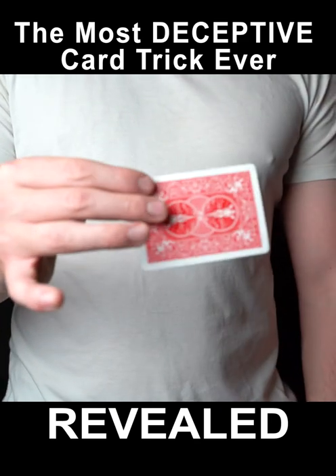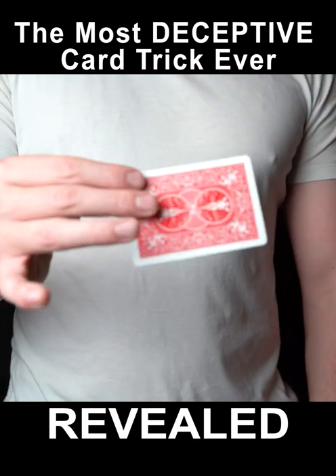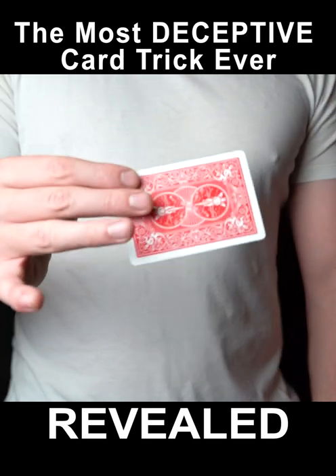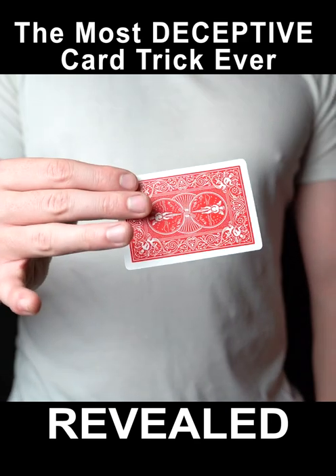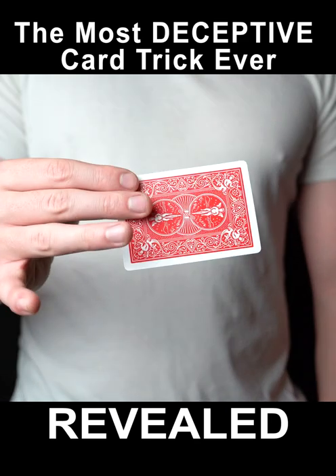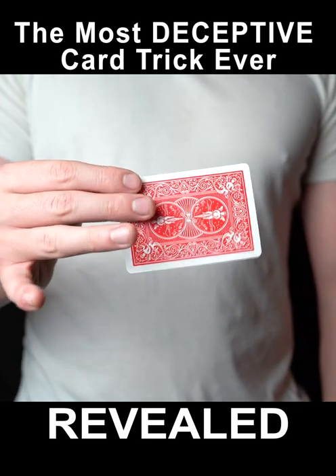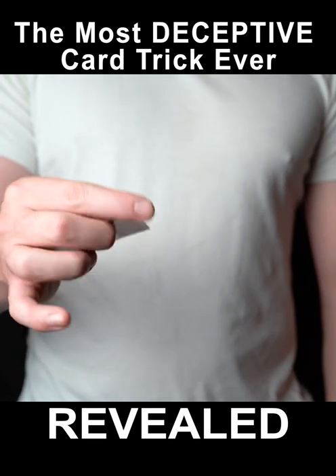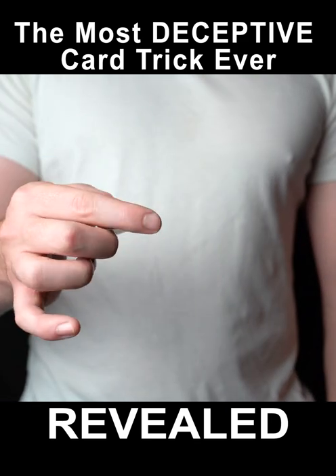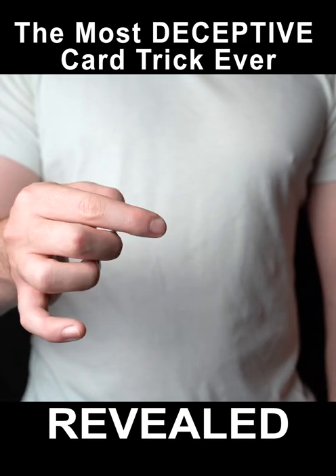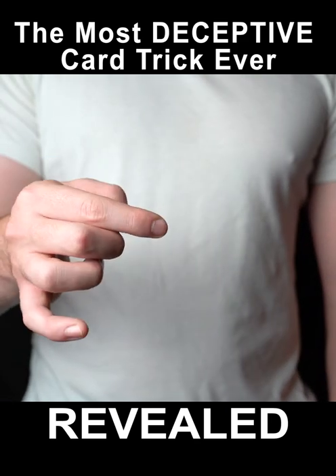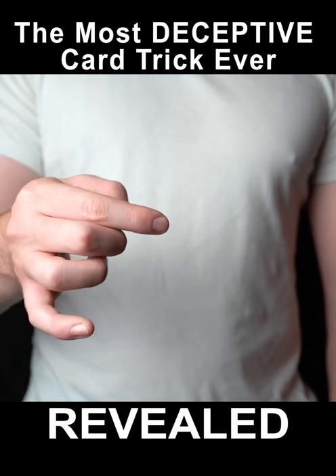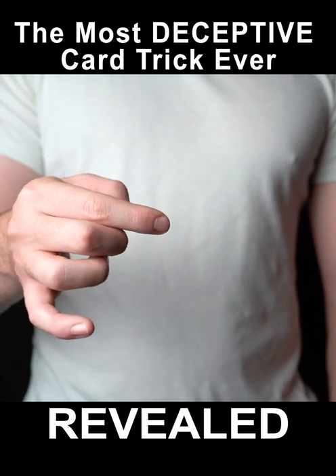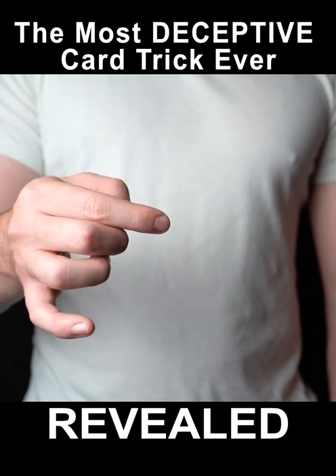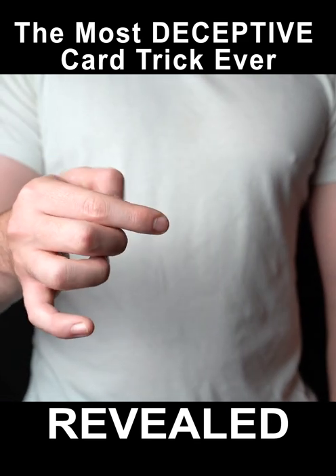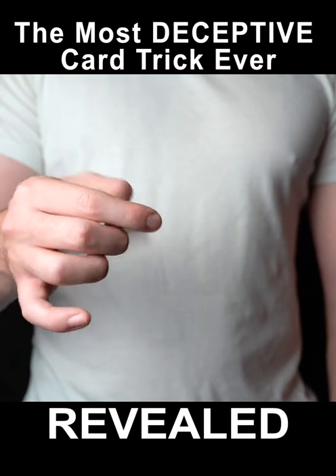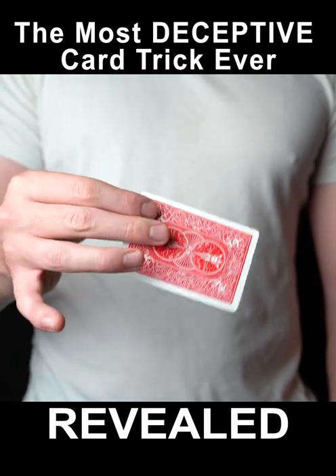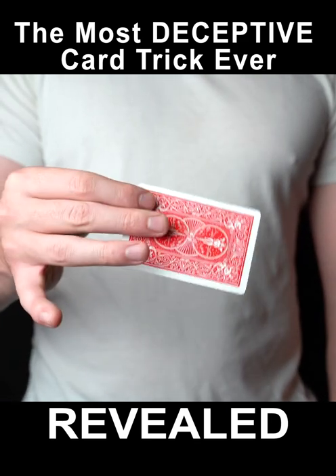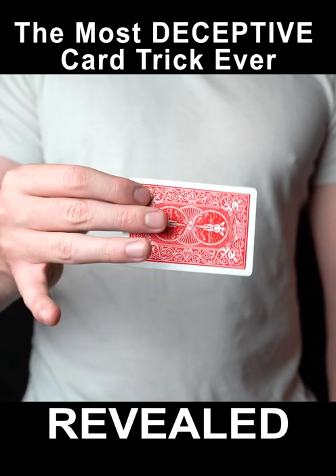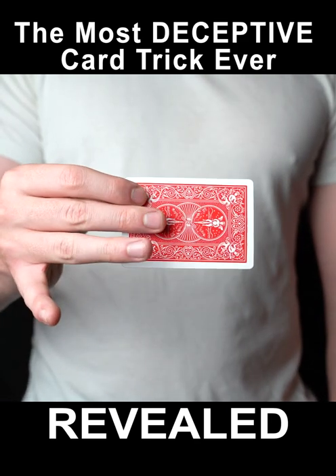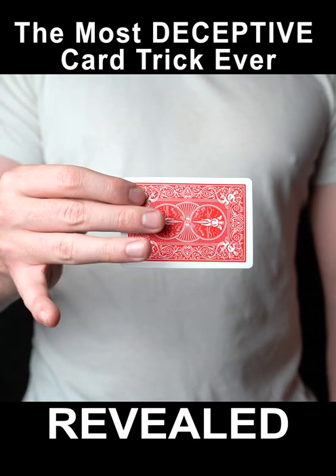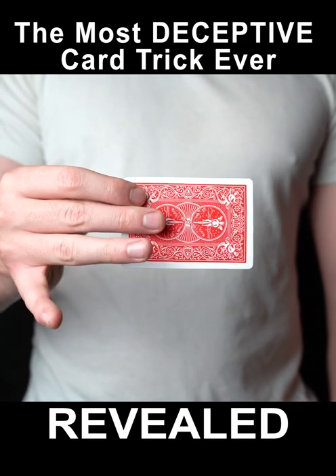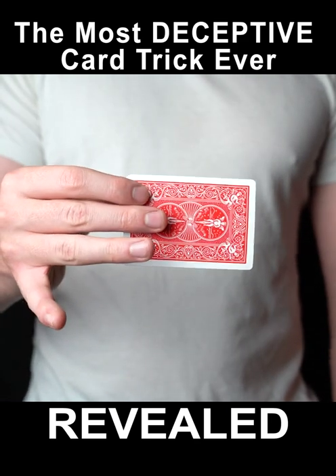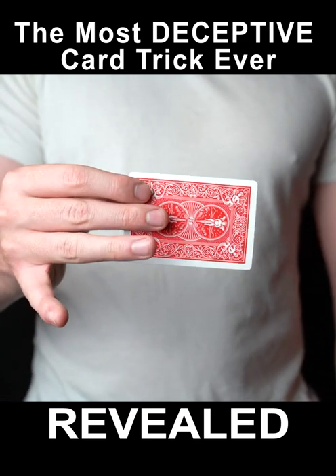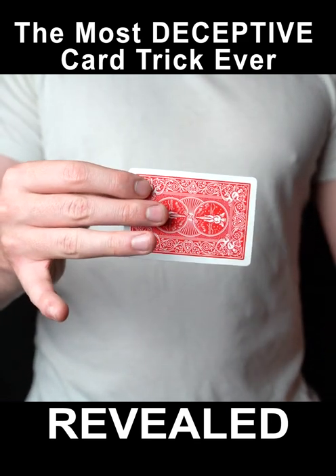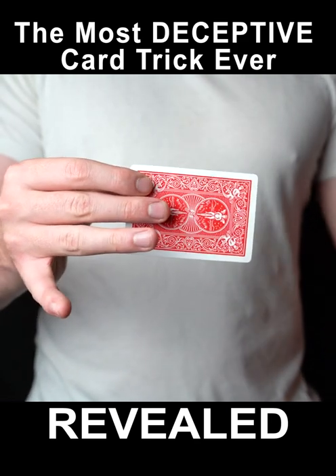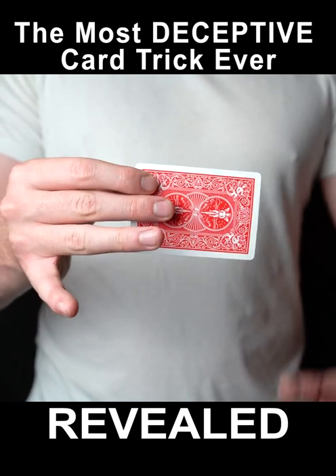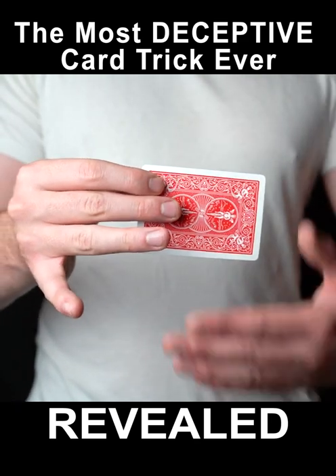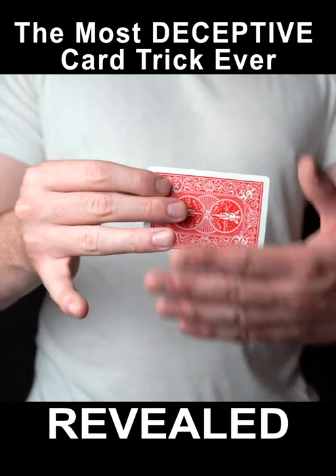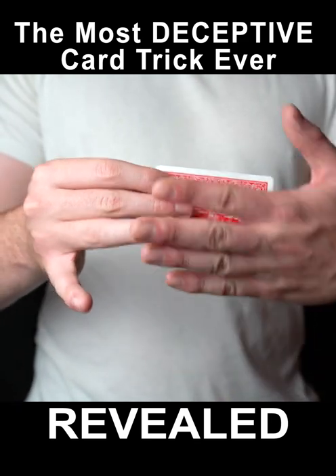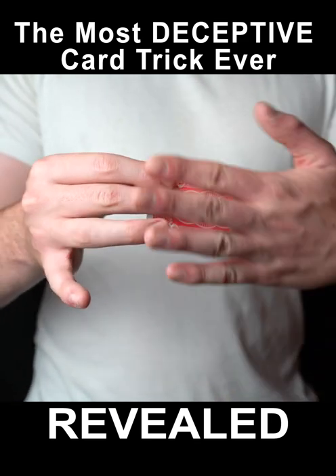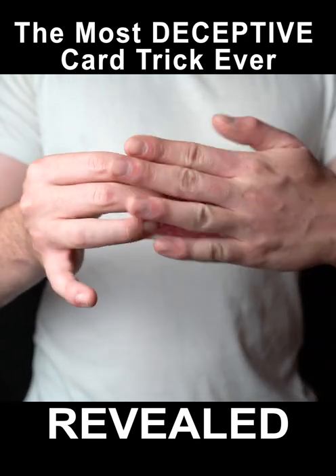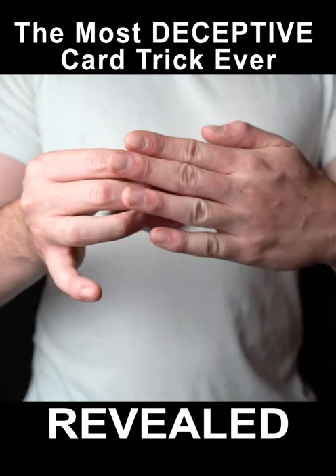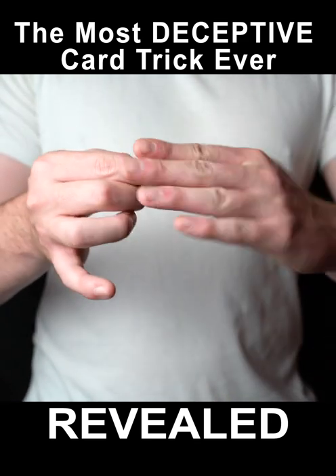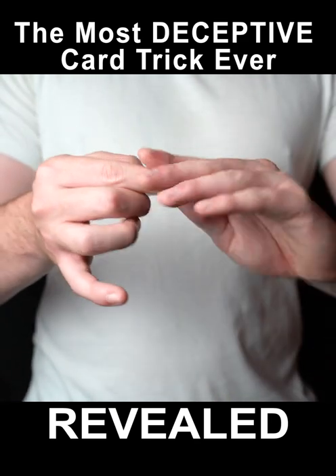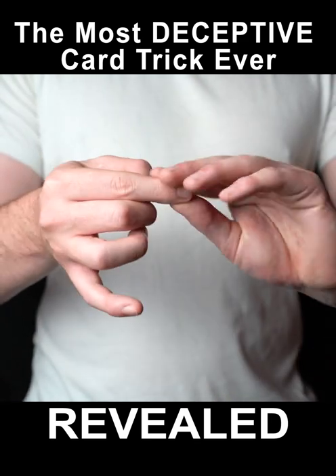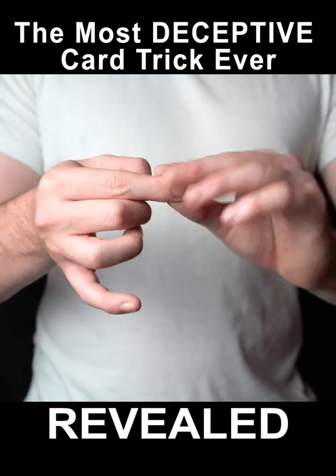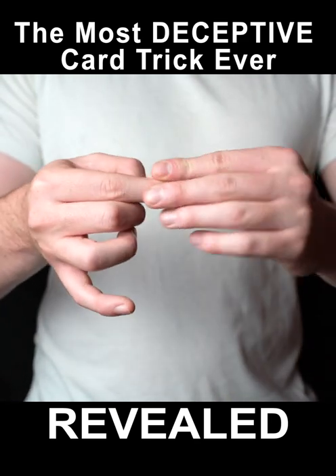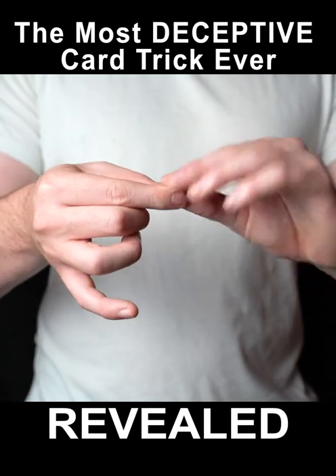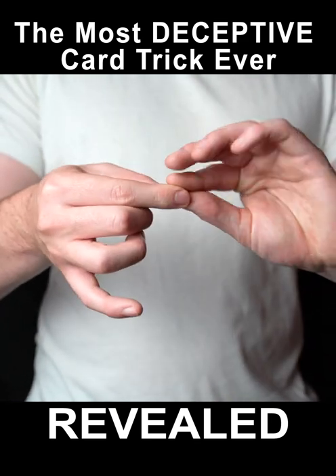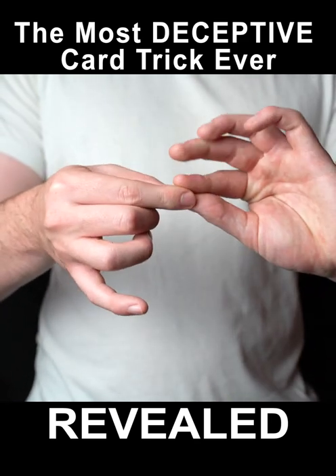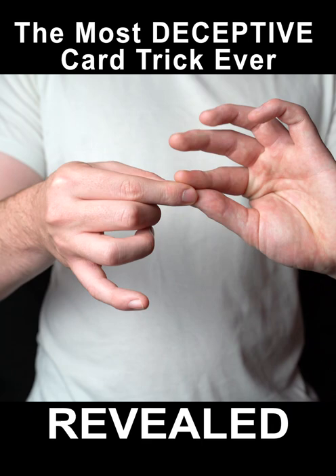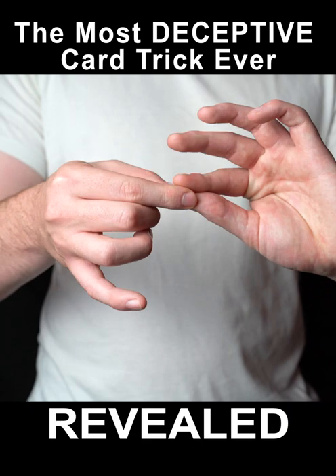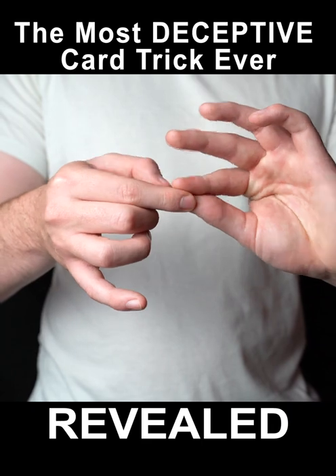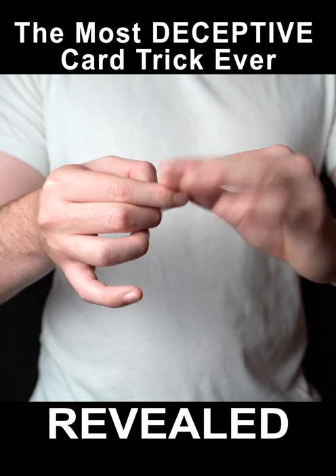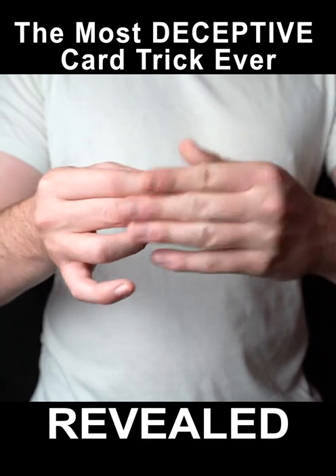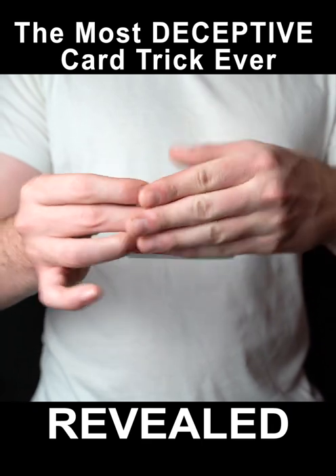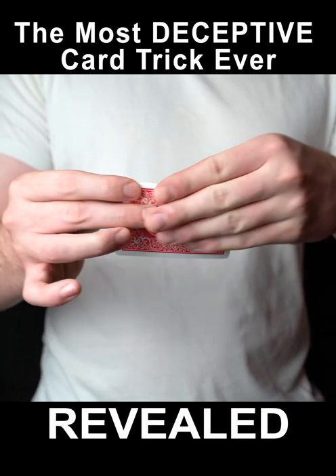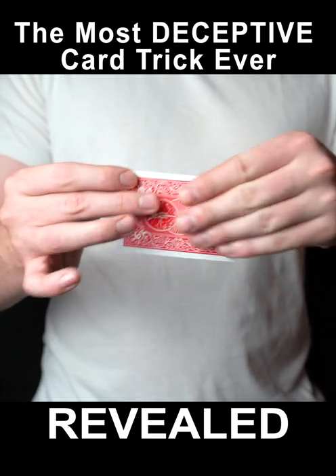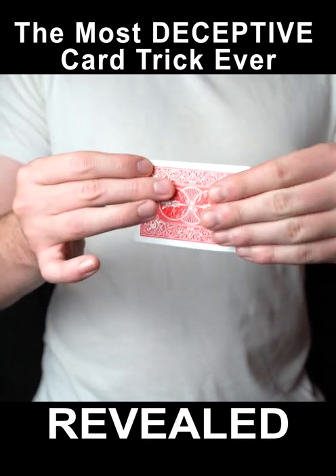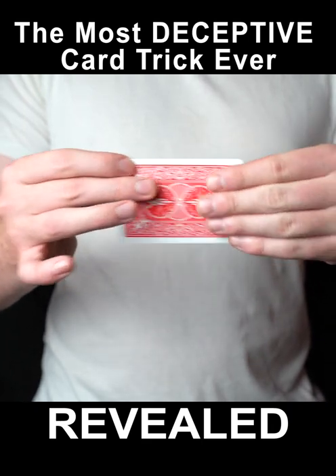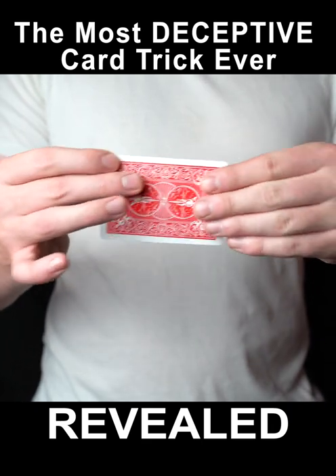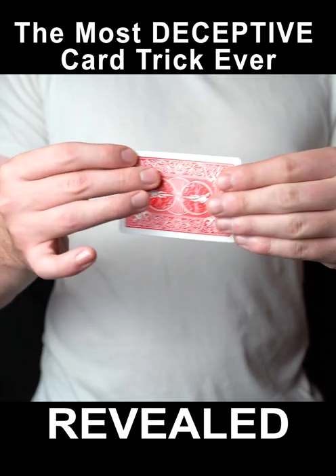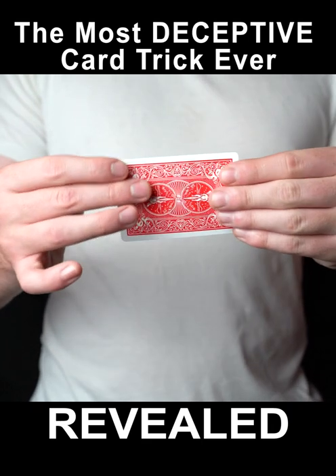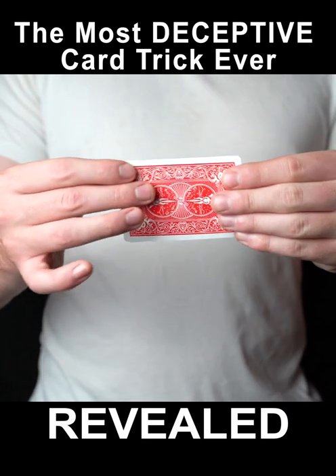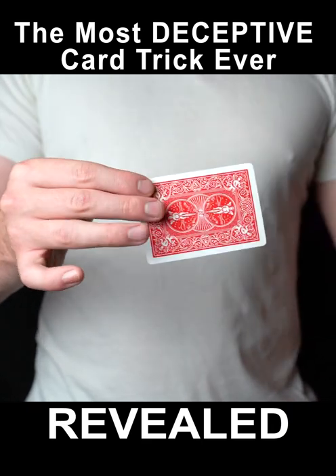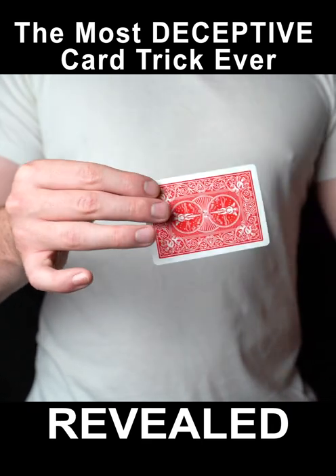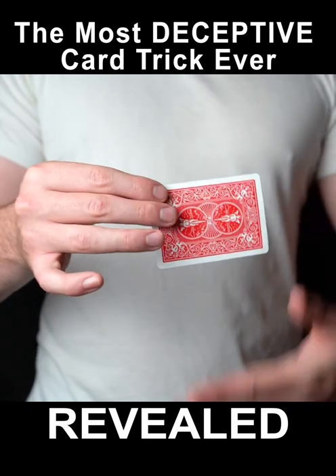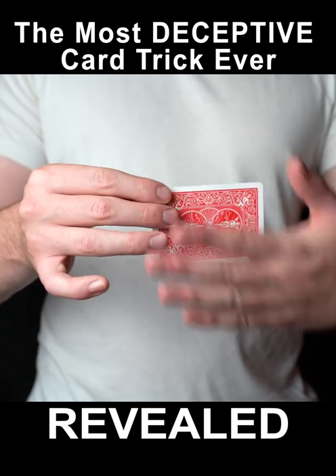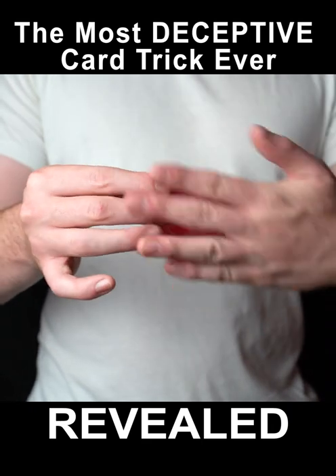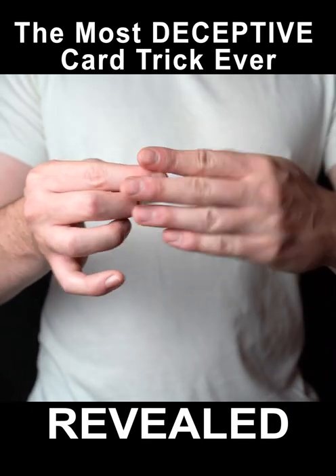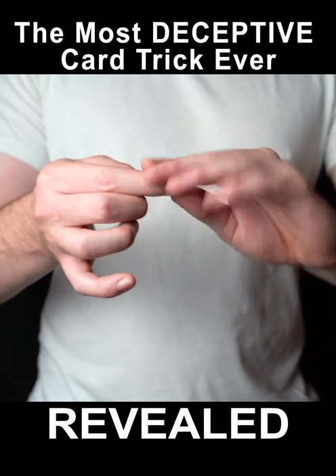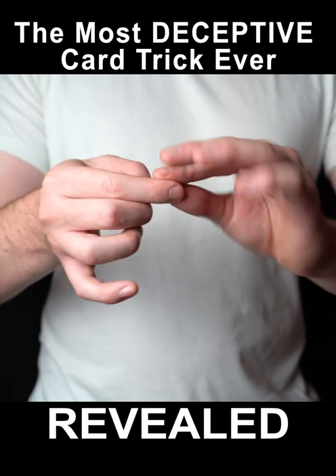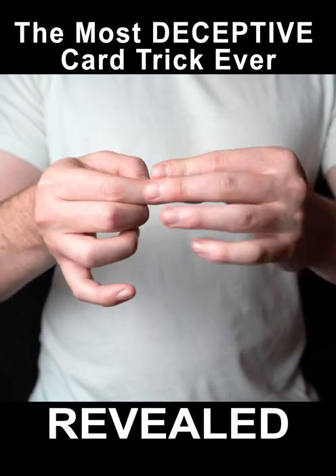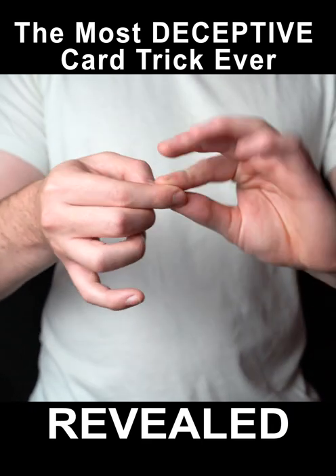Keep practicing this move until it's smooth. Now simply do it under the cover of your other hand and the card appears to vanish.